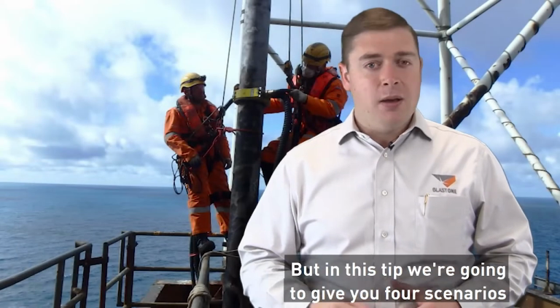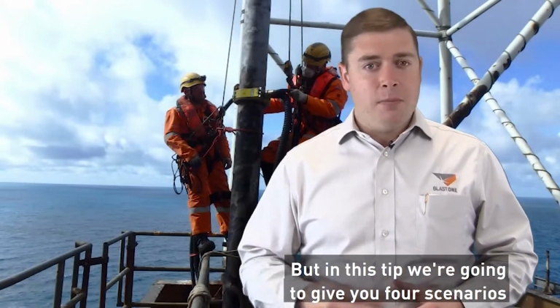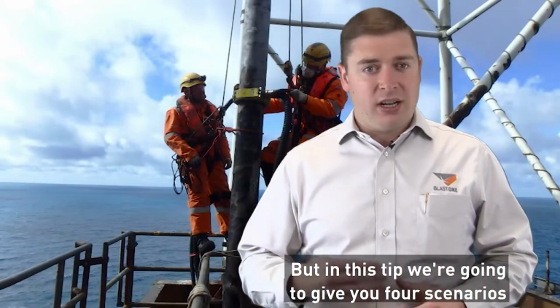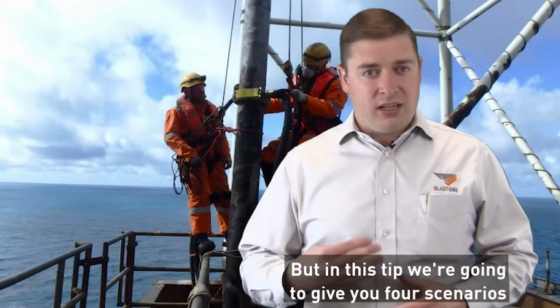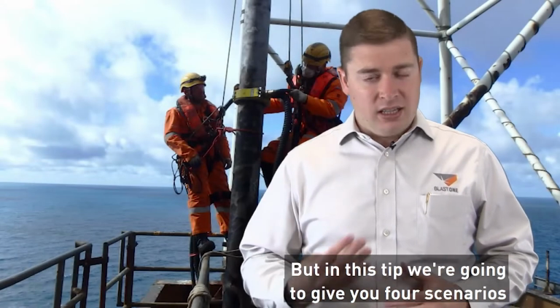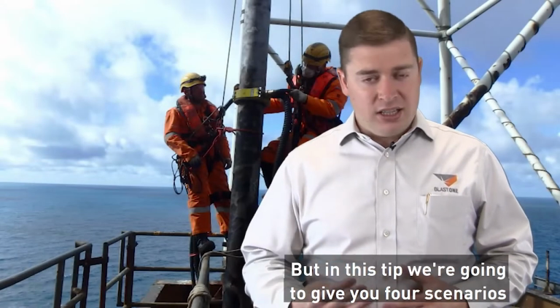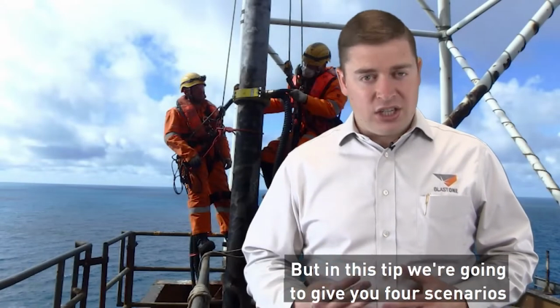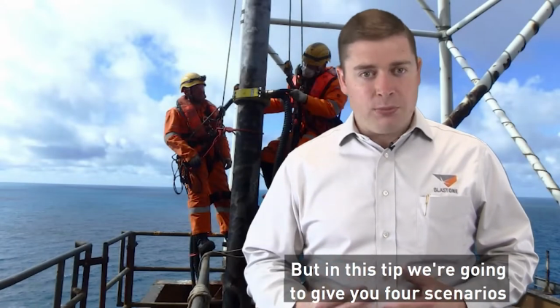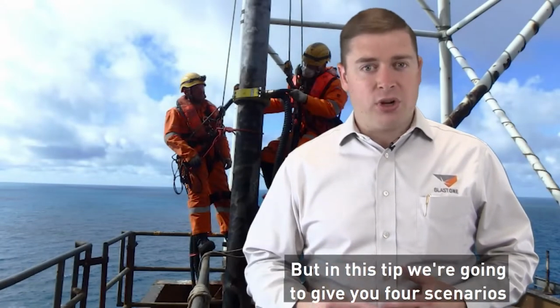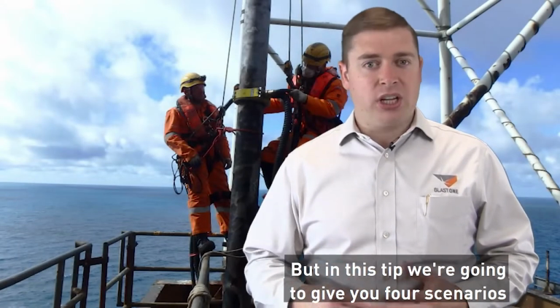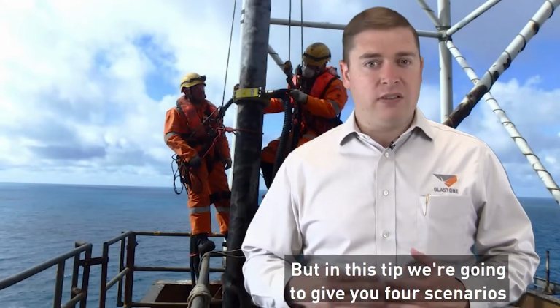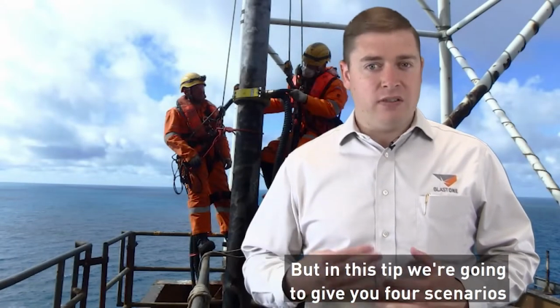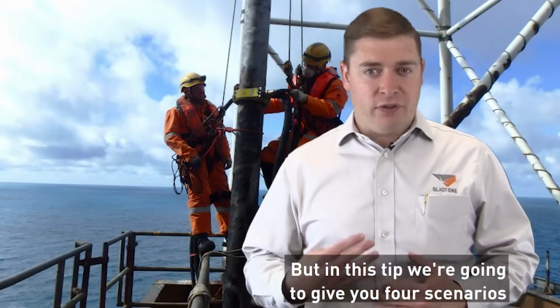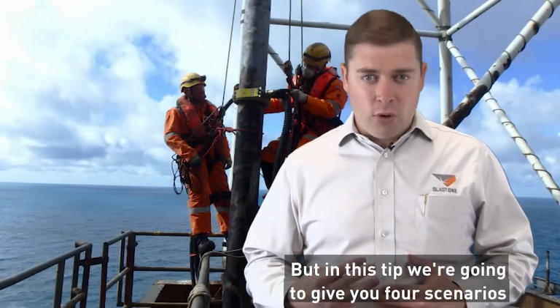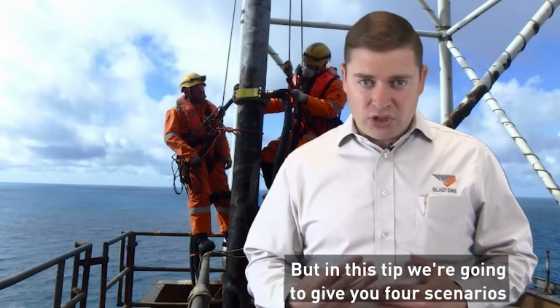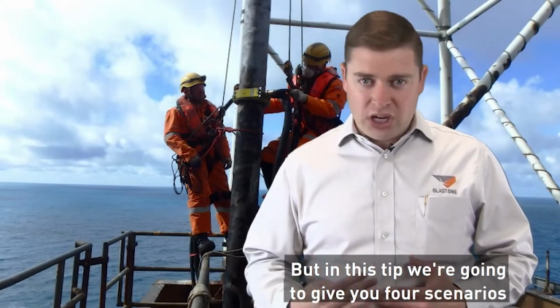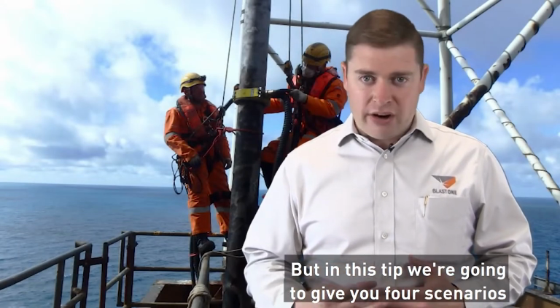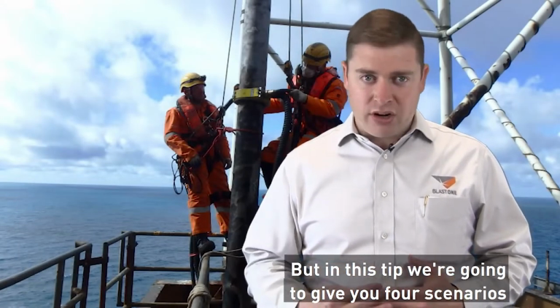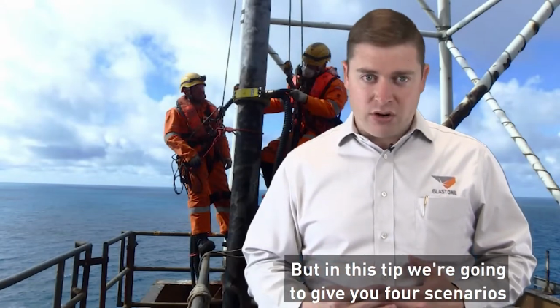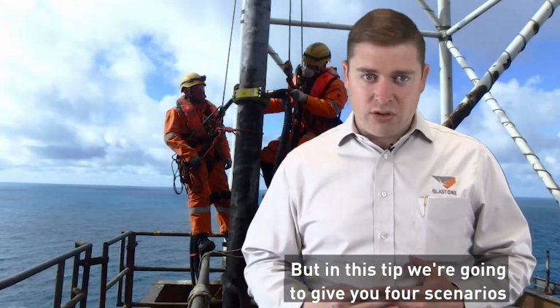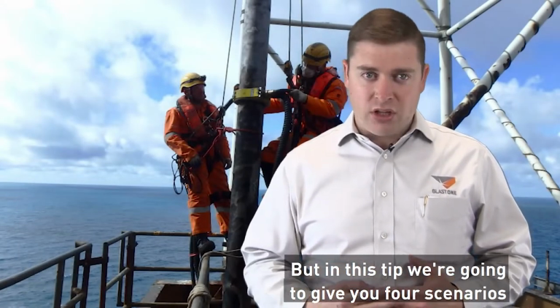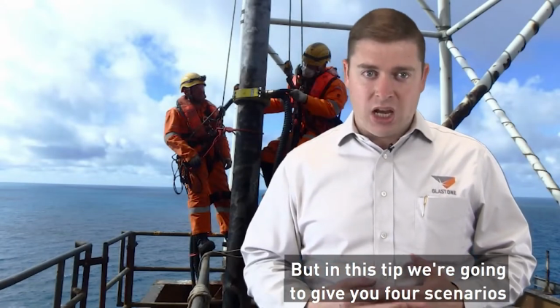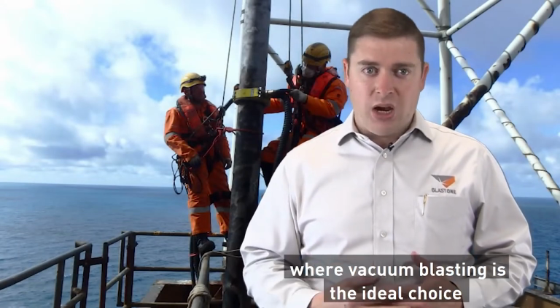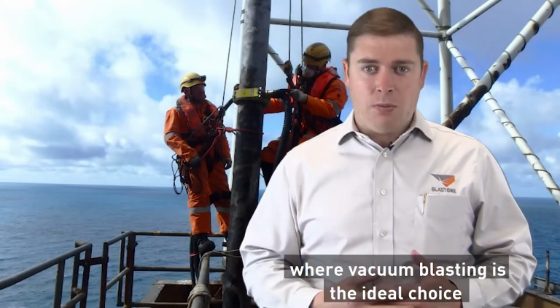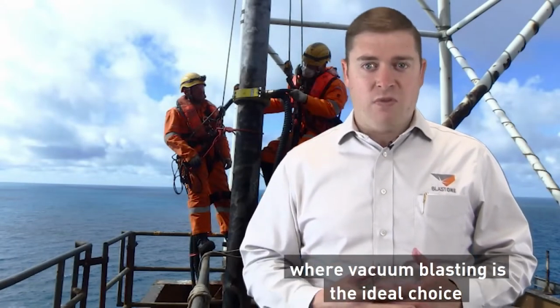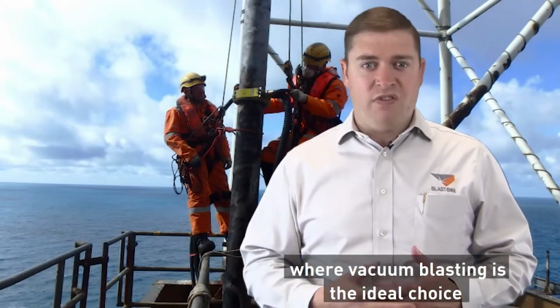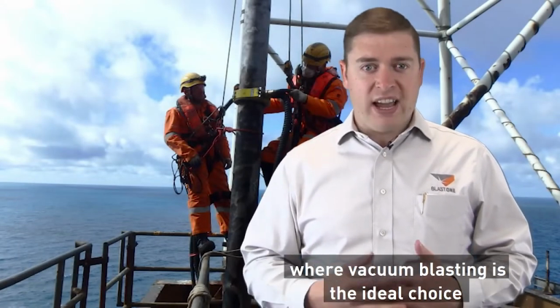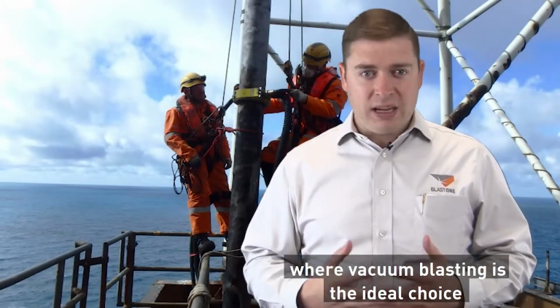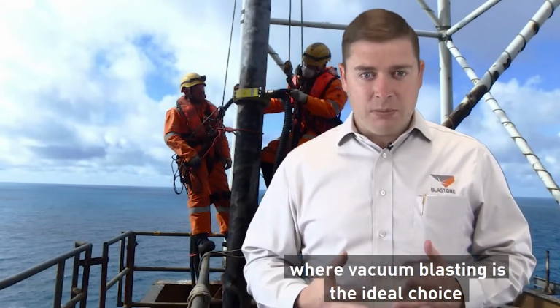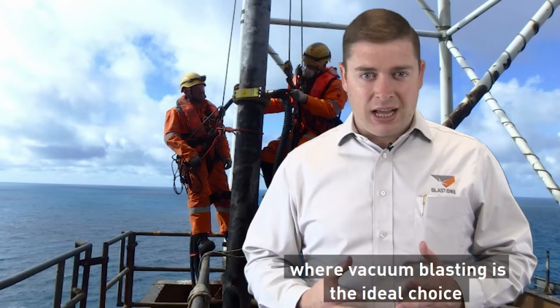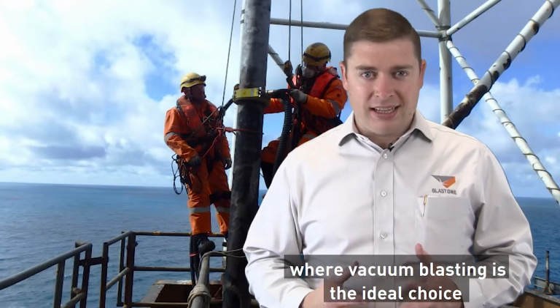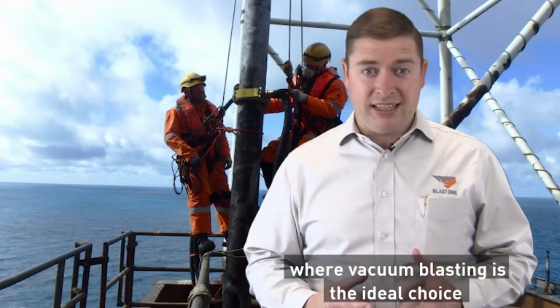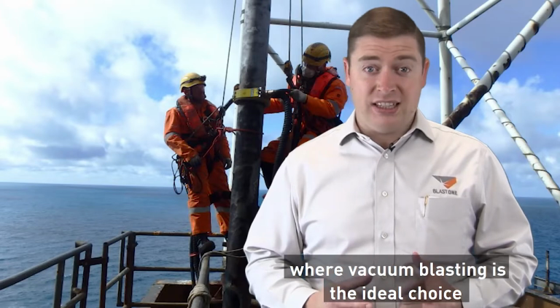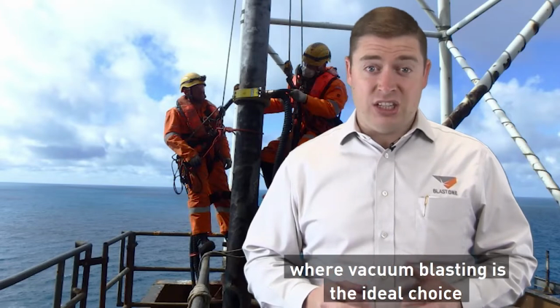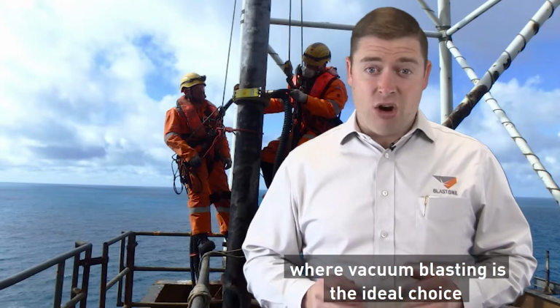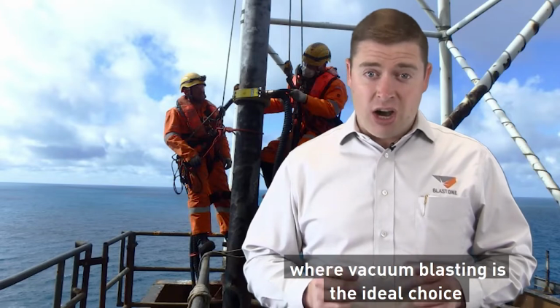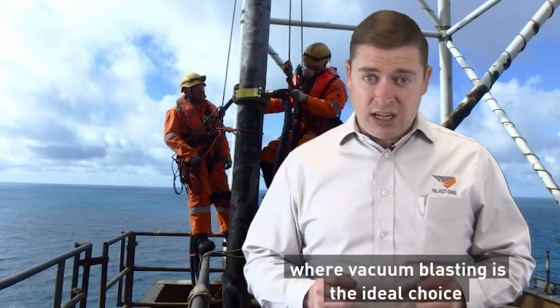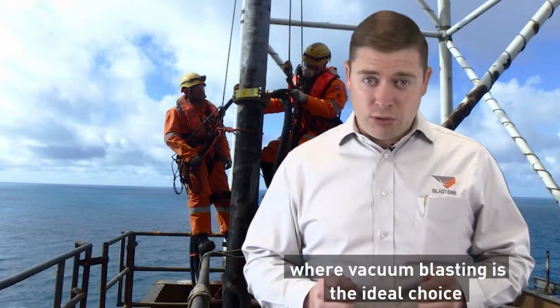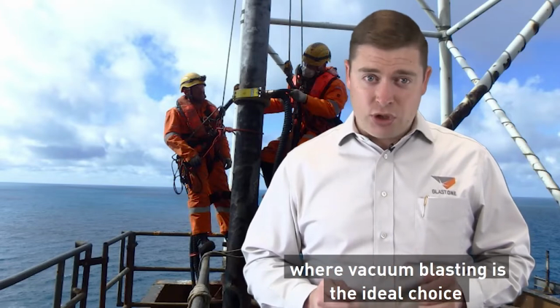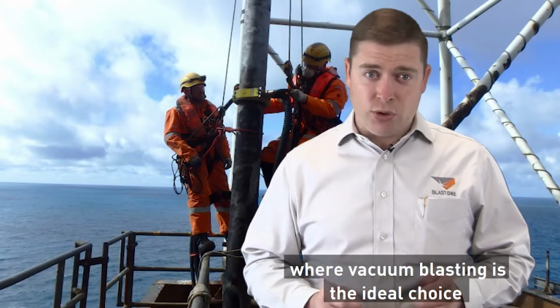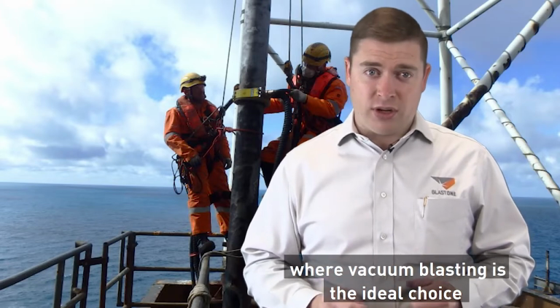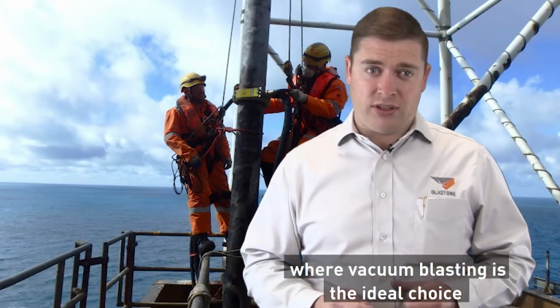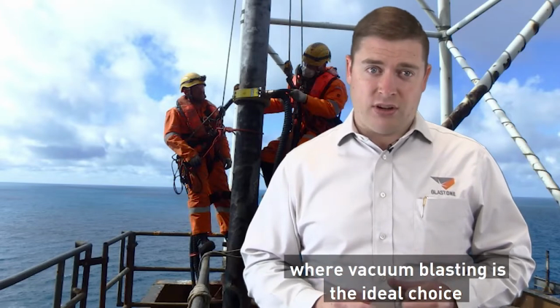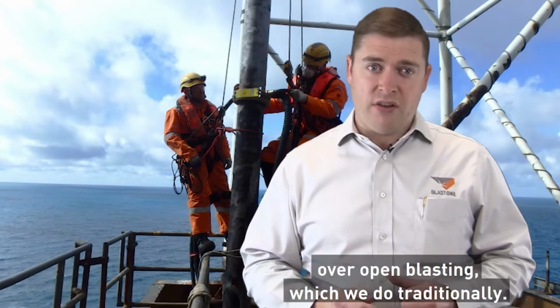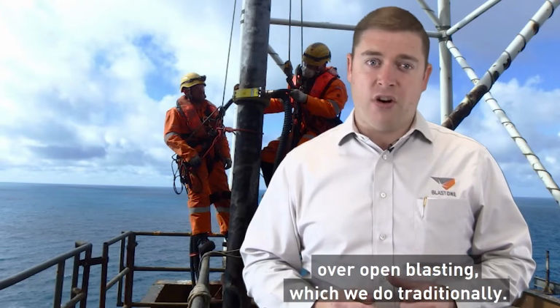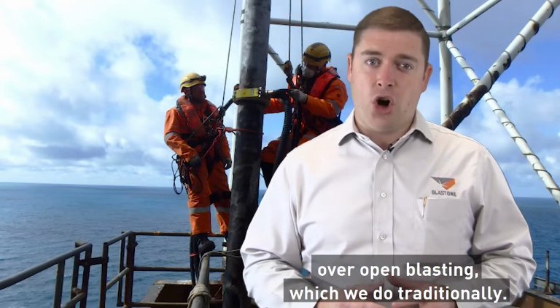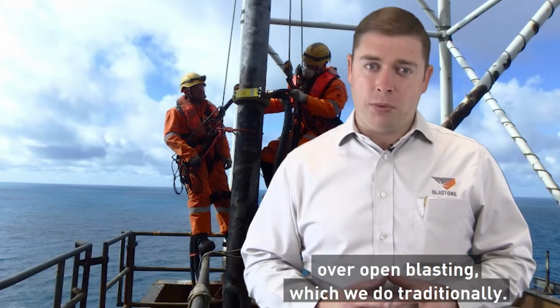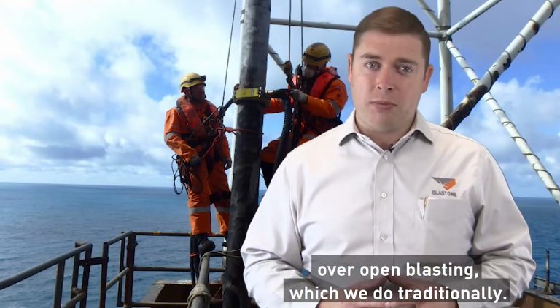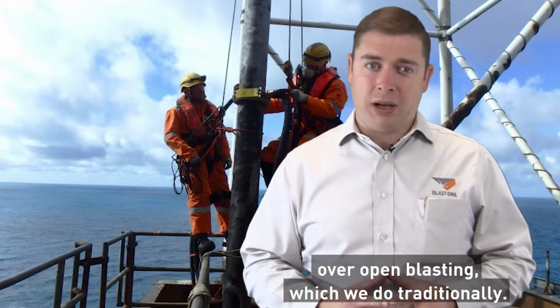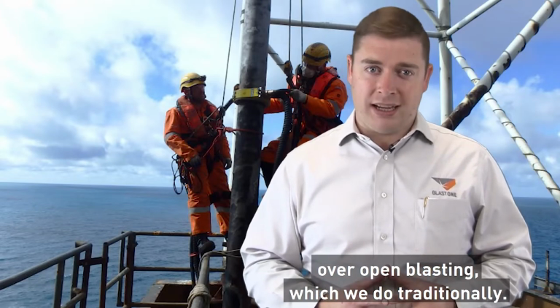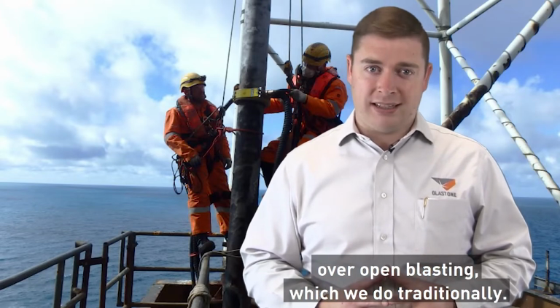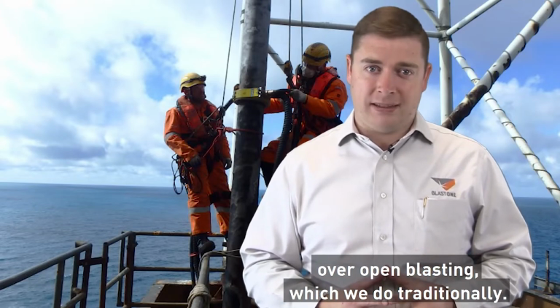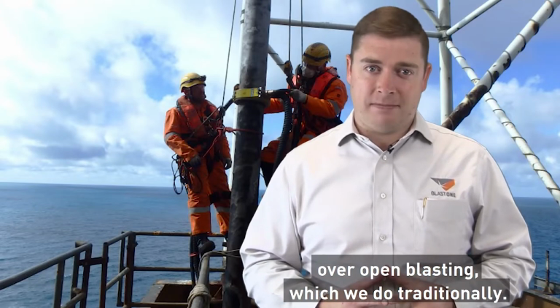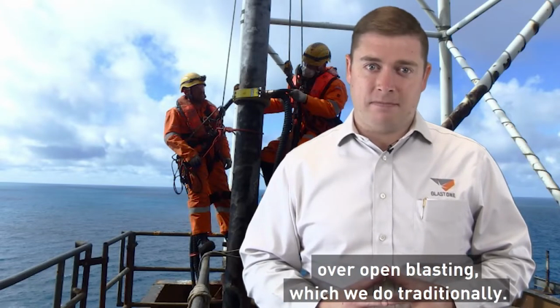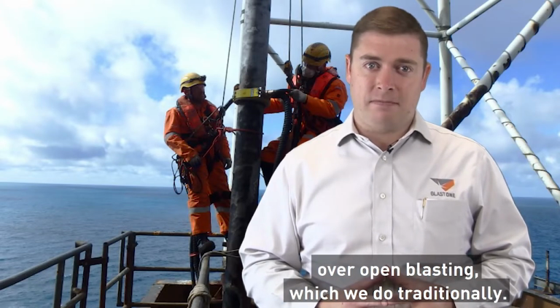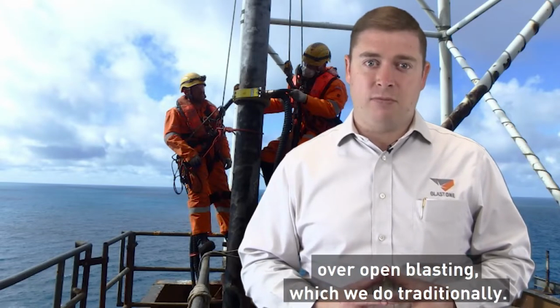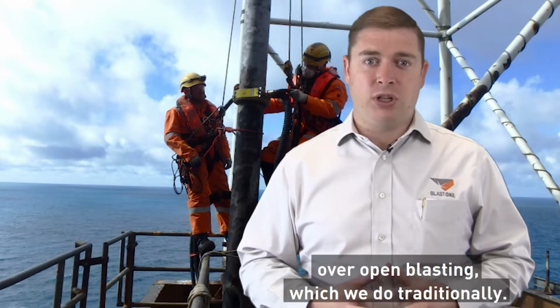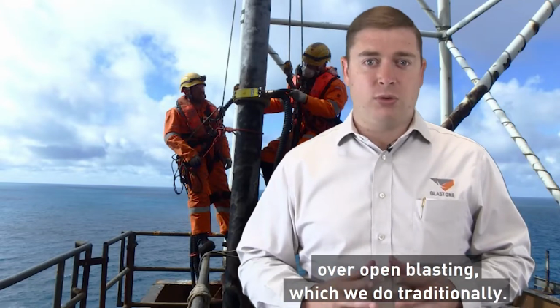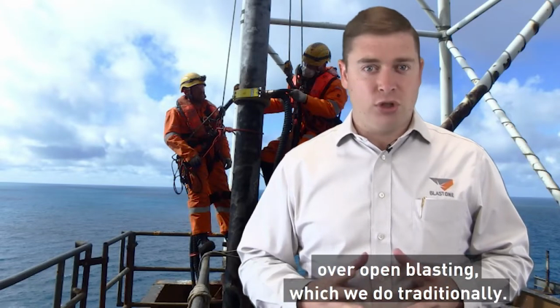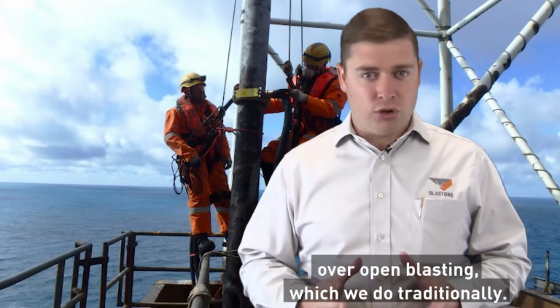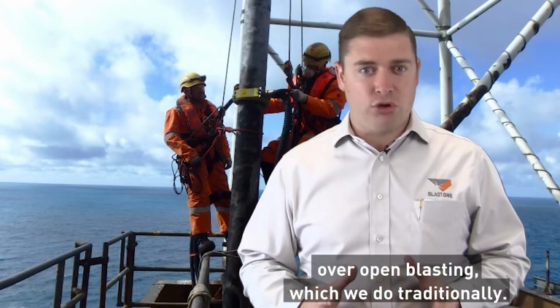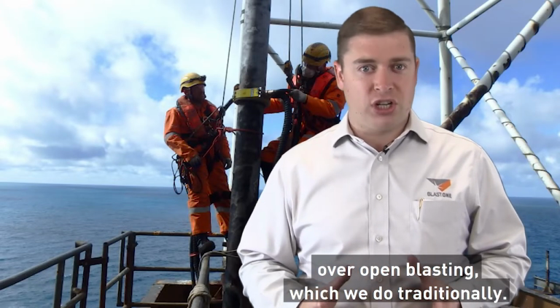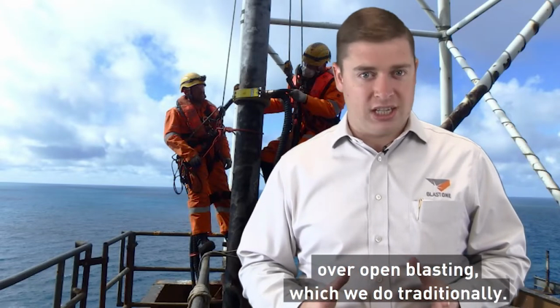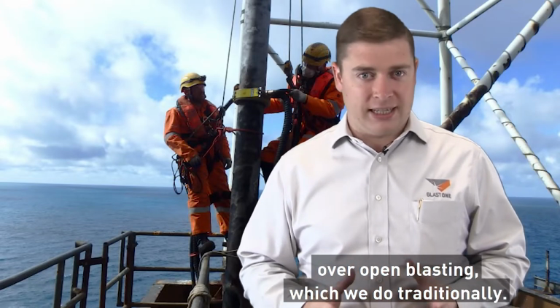In this tip we're going to give you four scenarios where vacuum blasting is the ideal choice over open blasting, which we do traditionally.